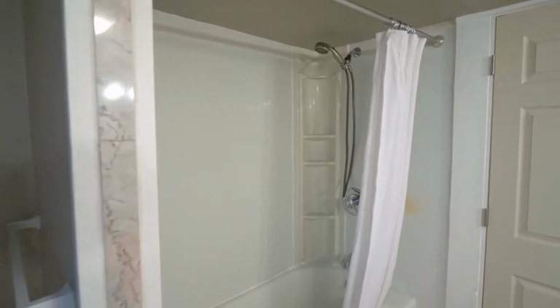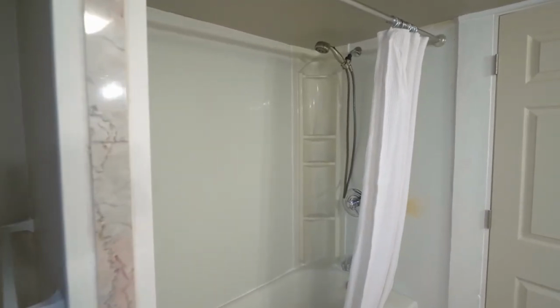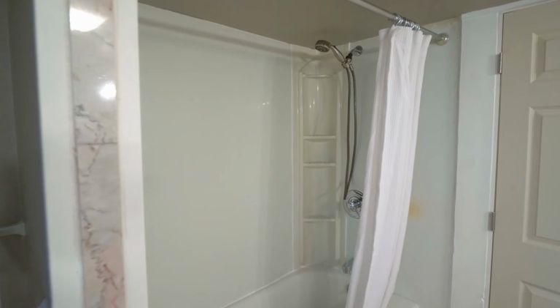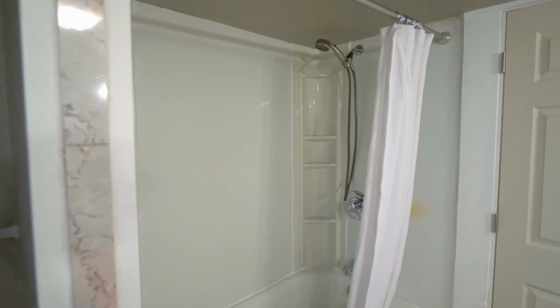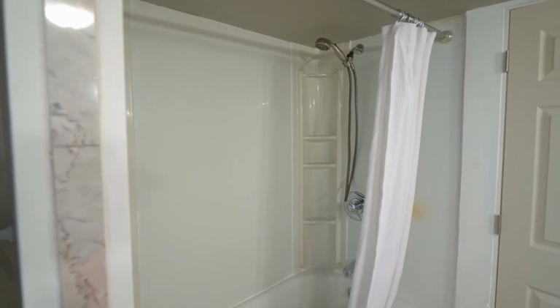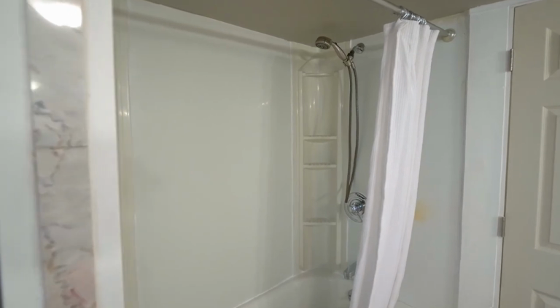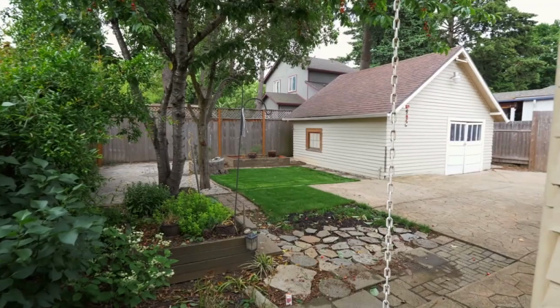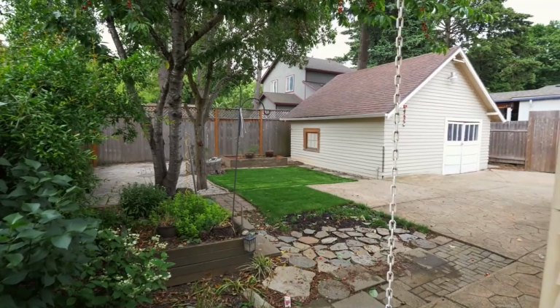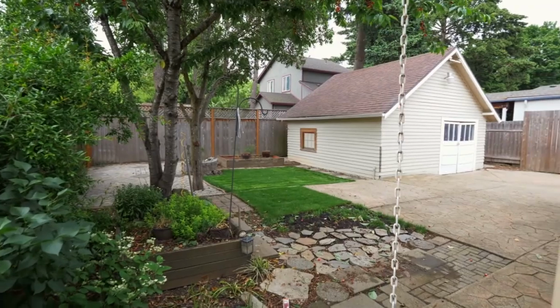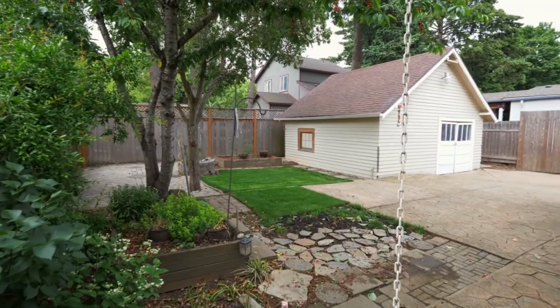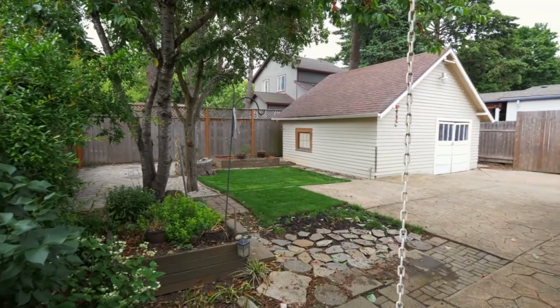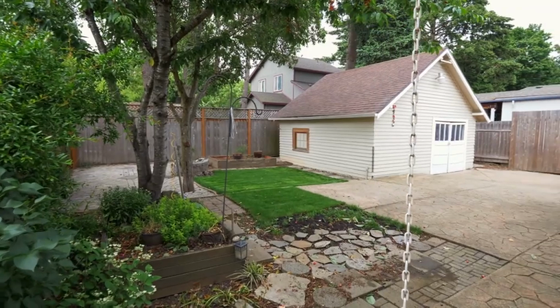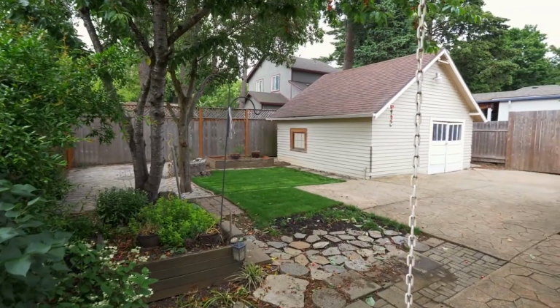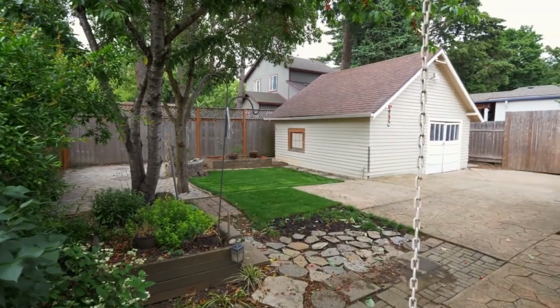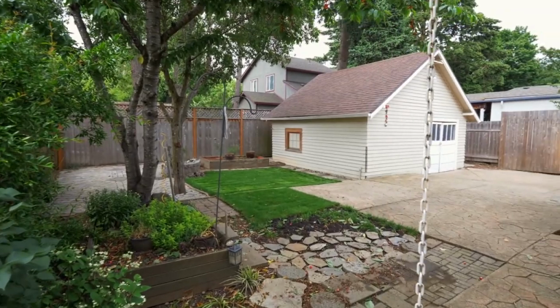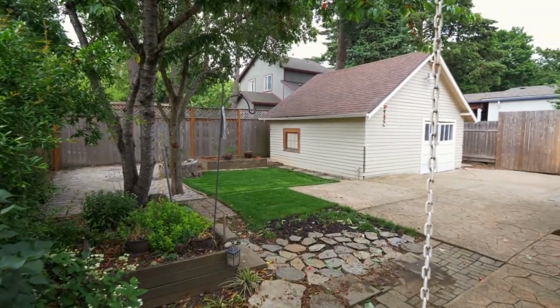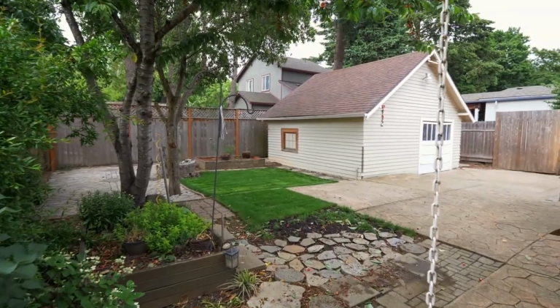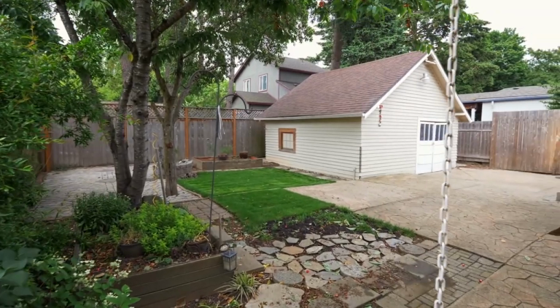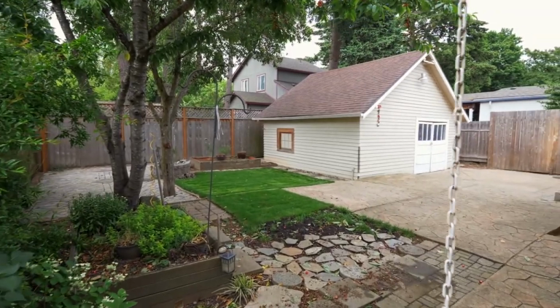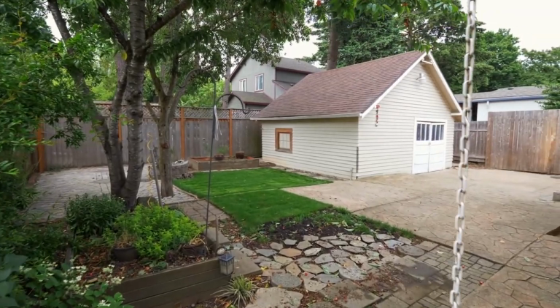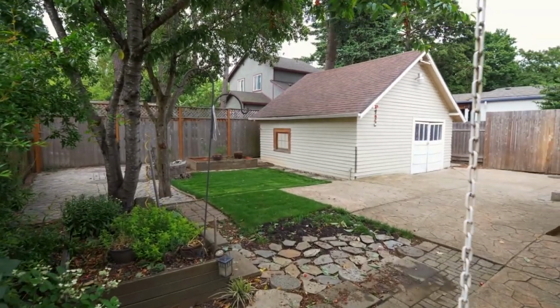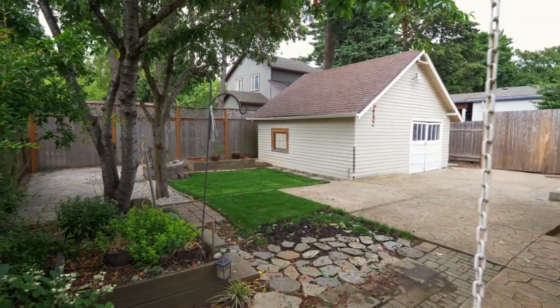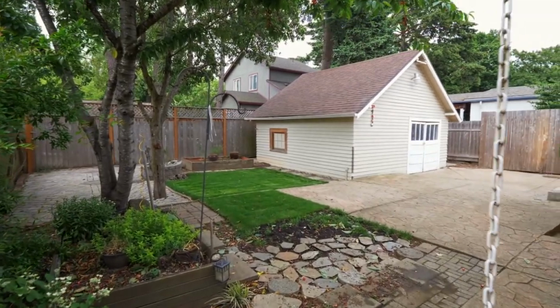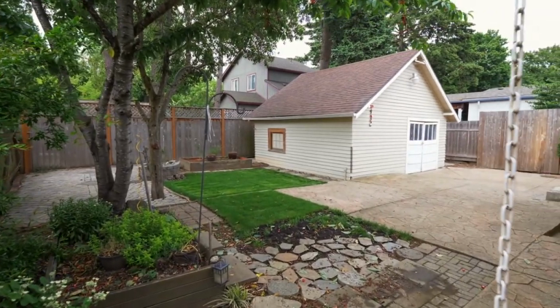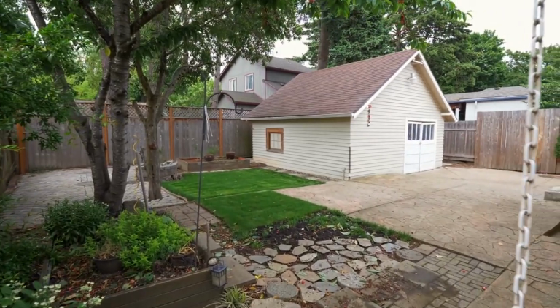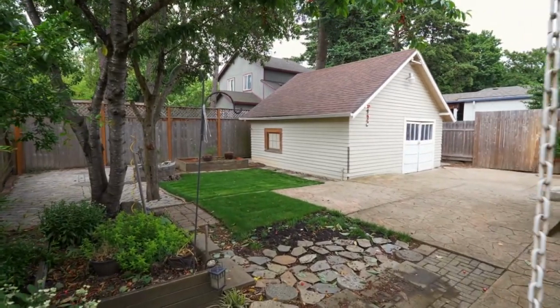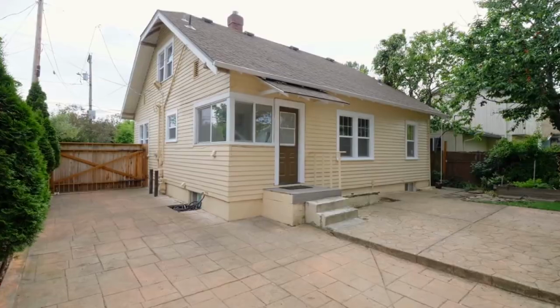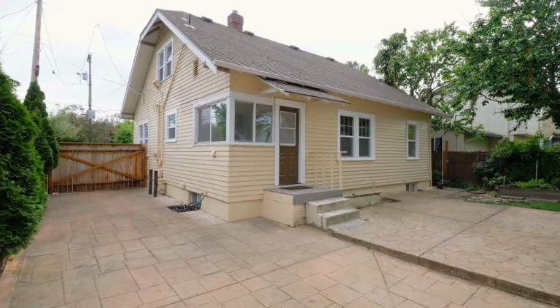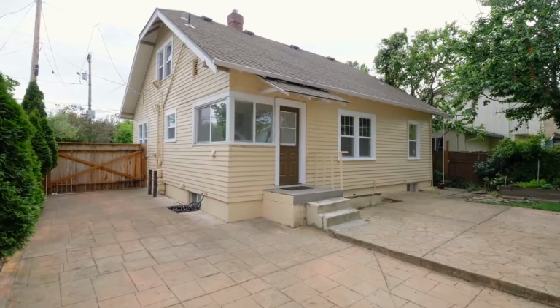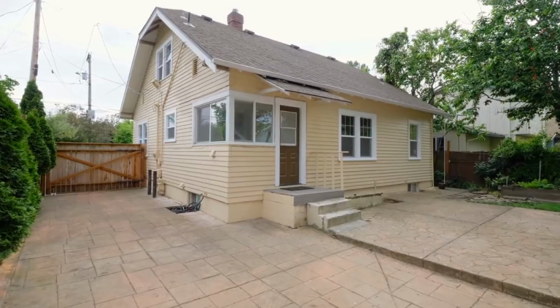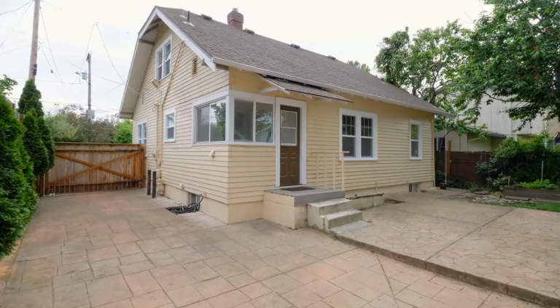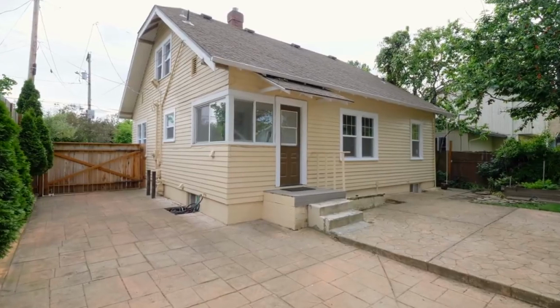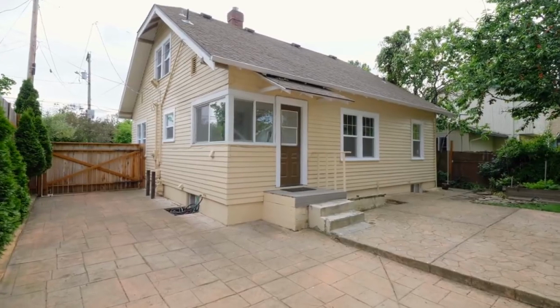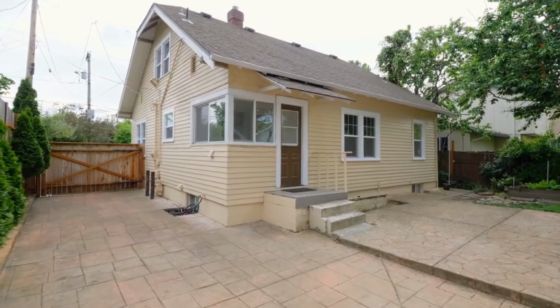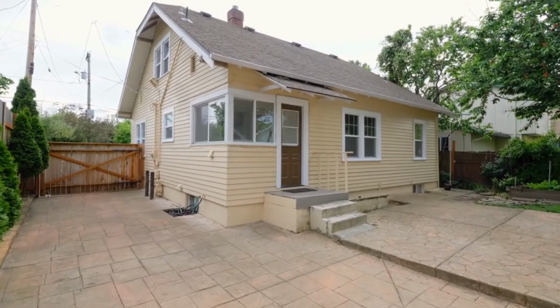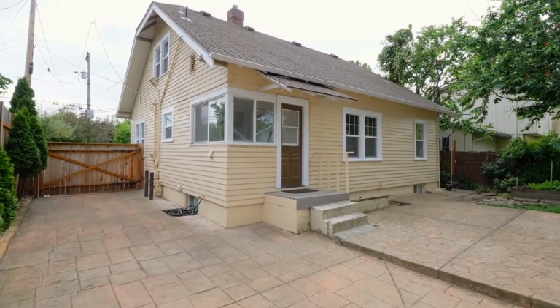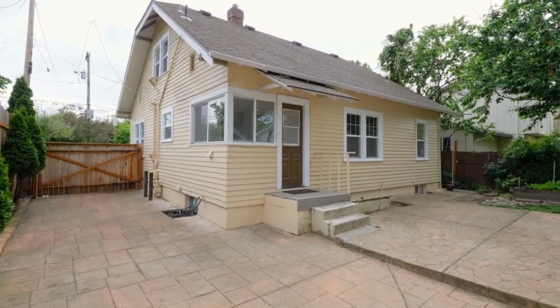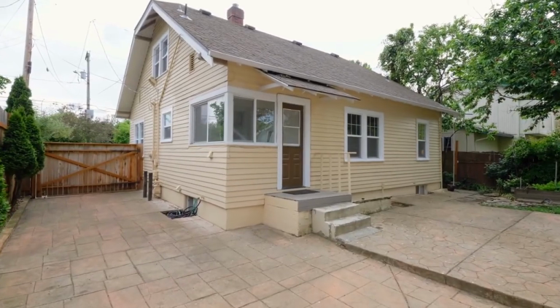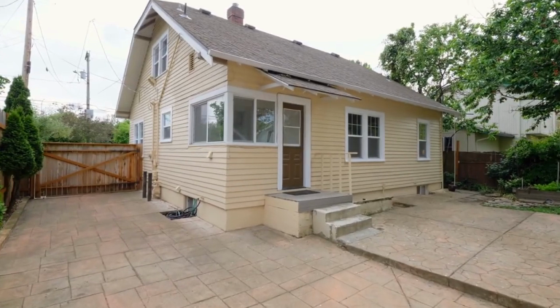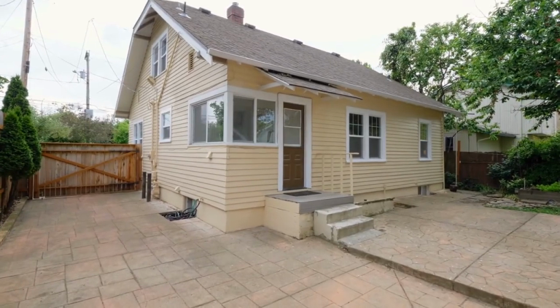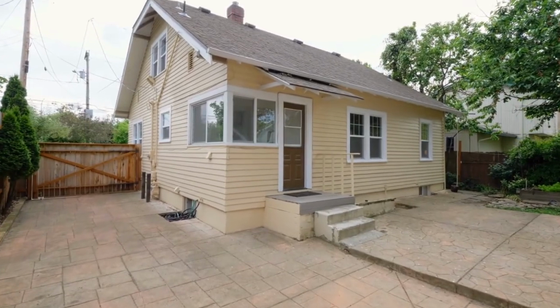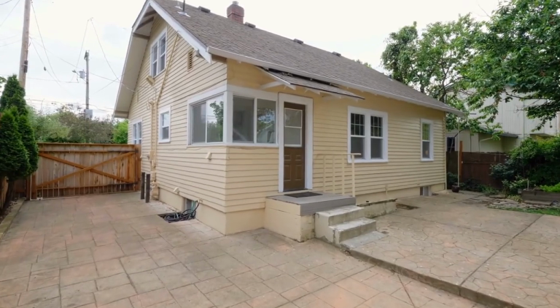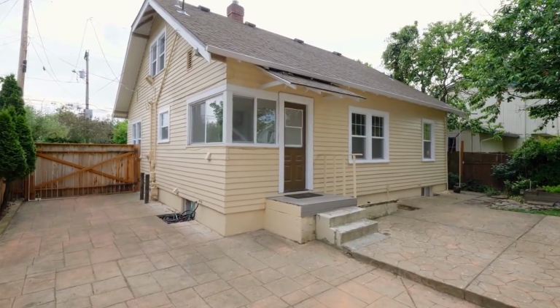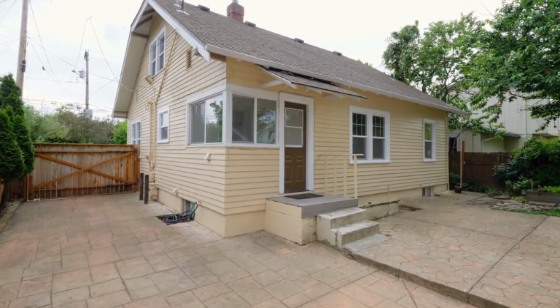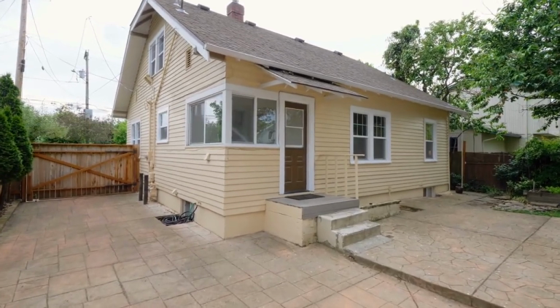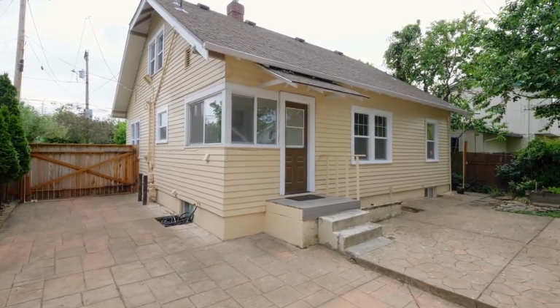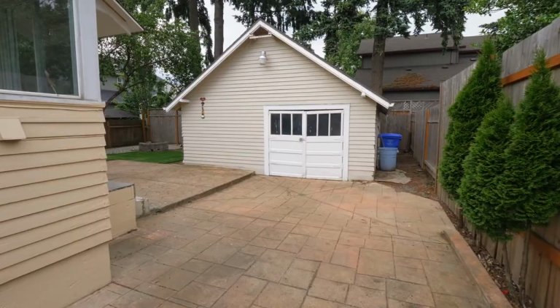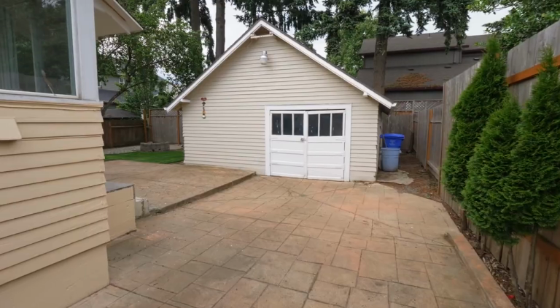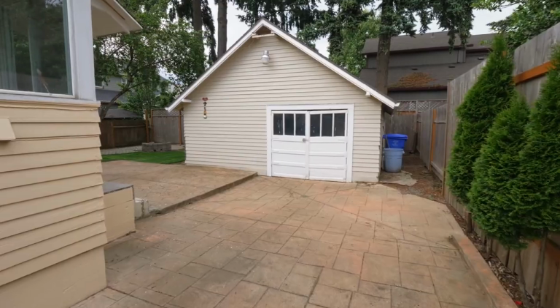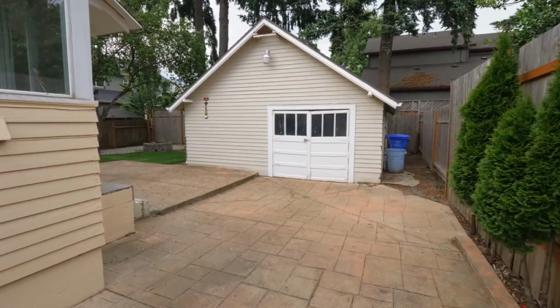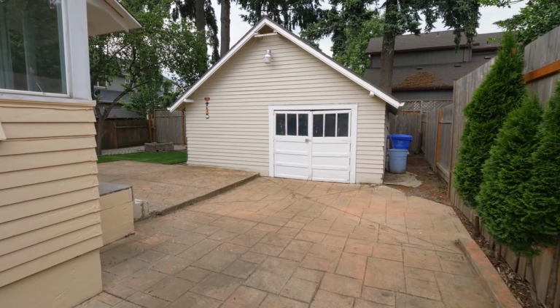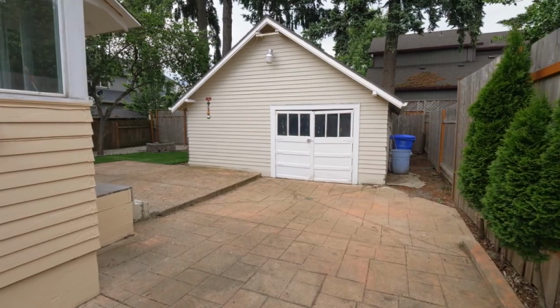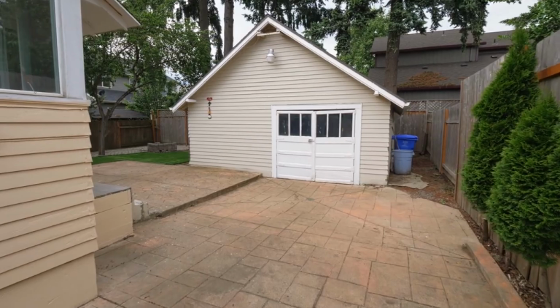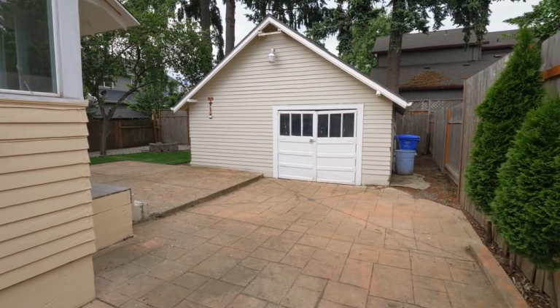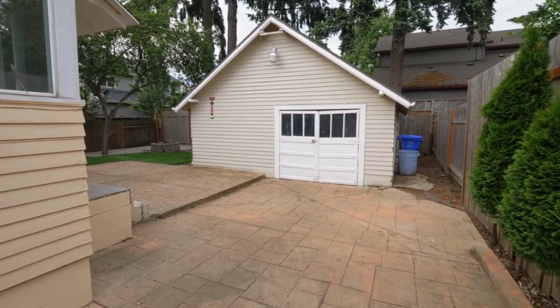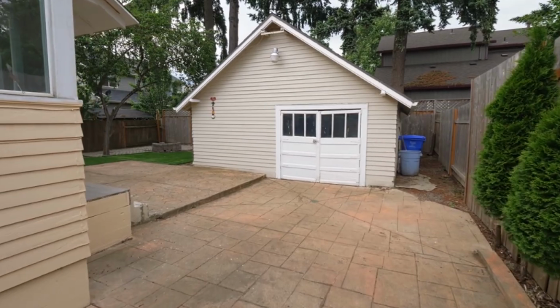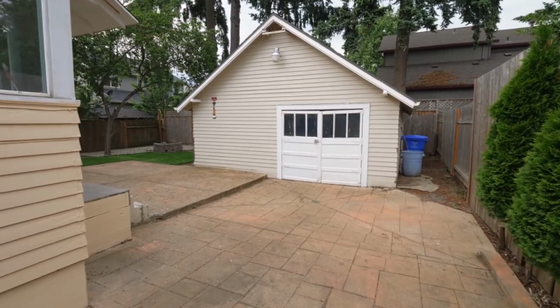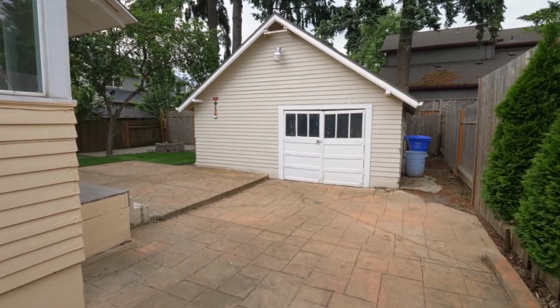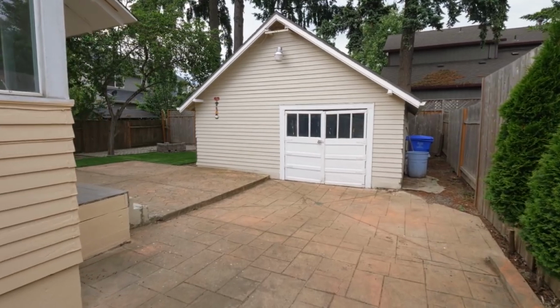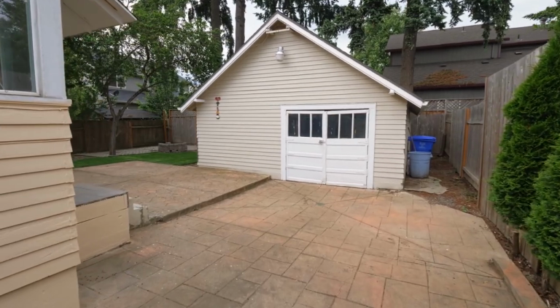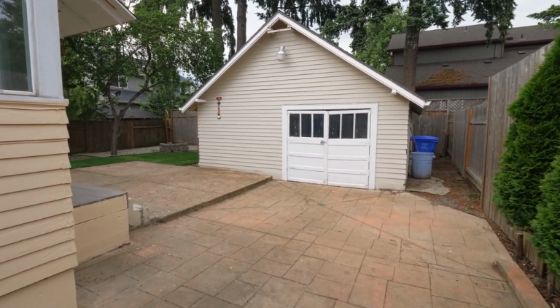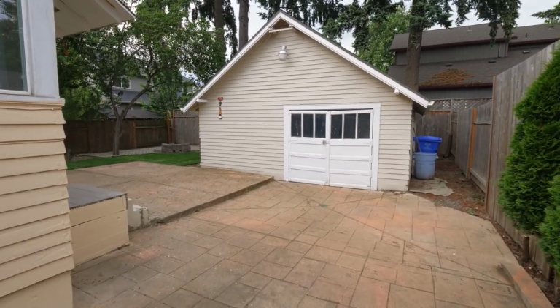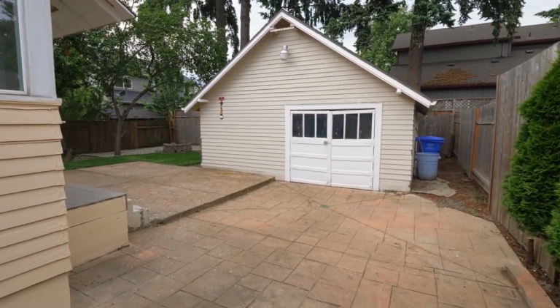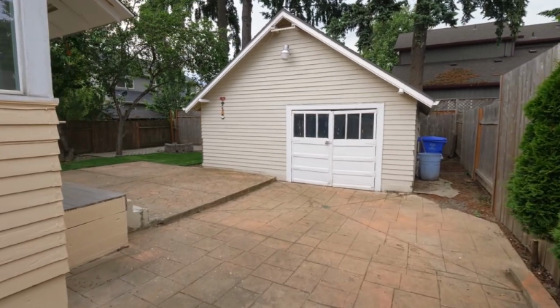There's plenty of space to garden, connect with nature, or enjoy family fun in the private and secure backyard.